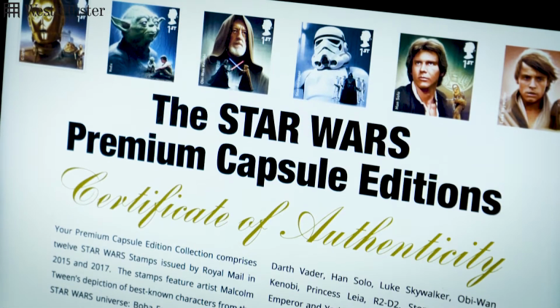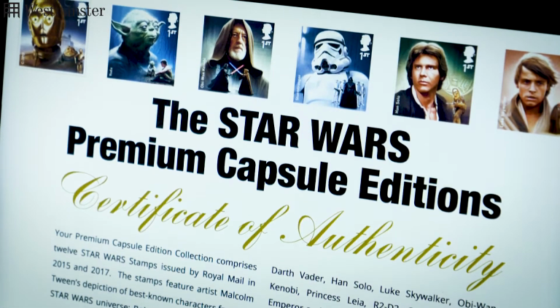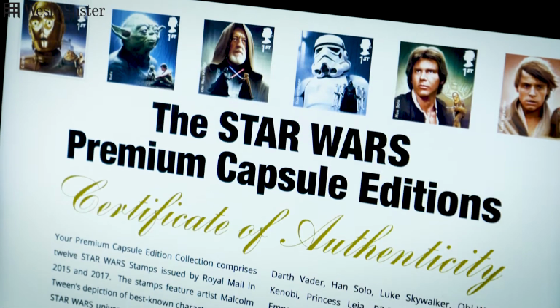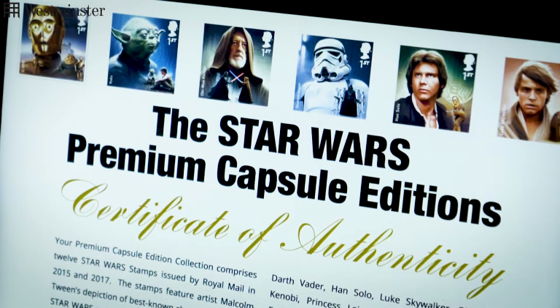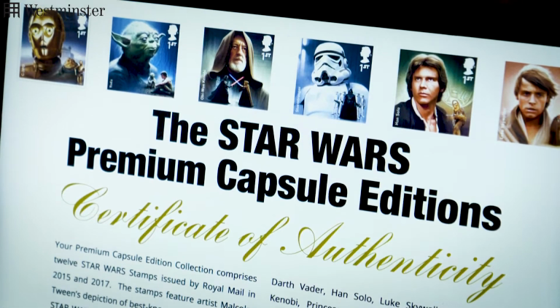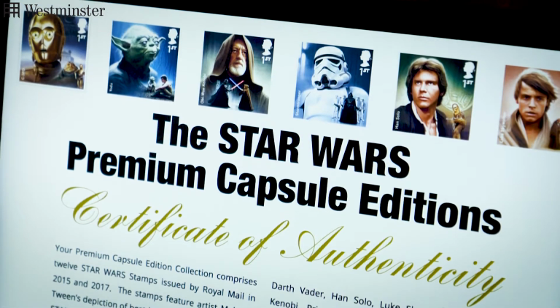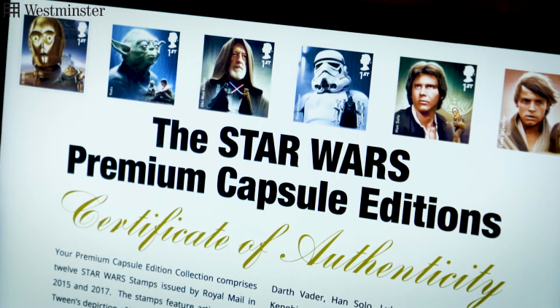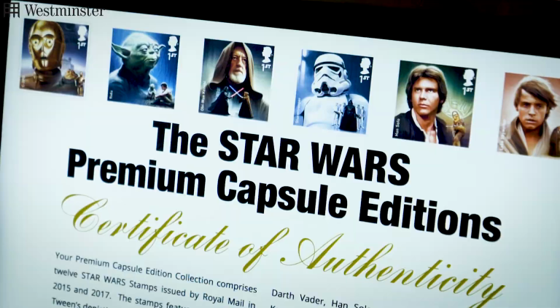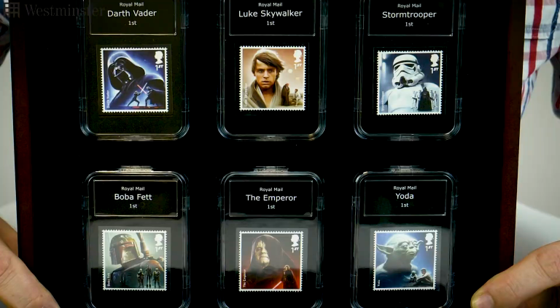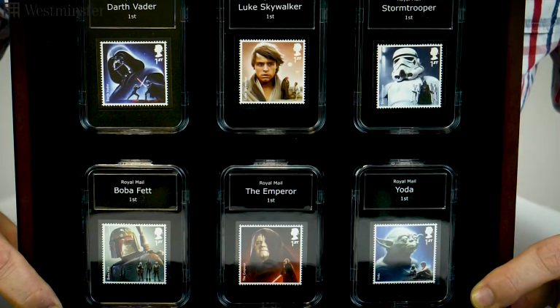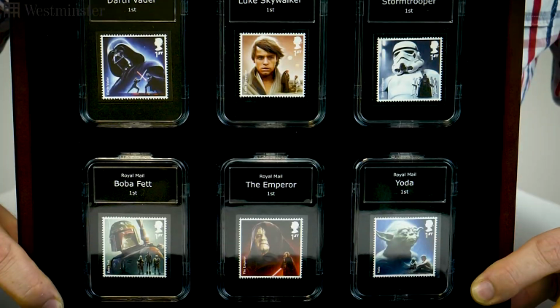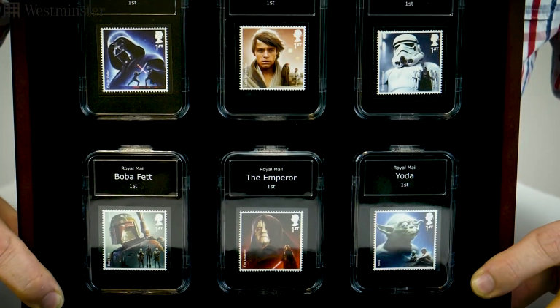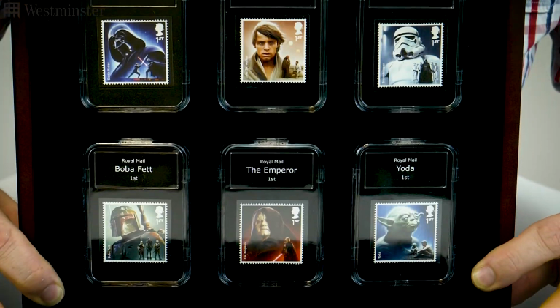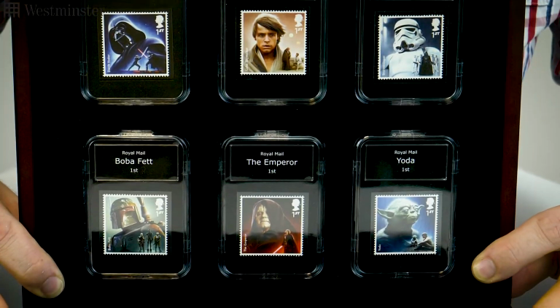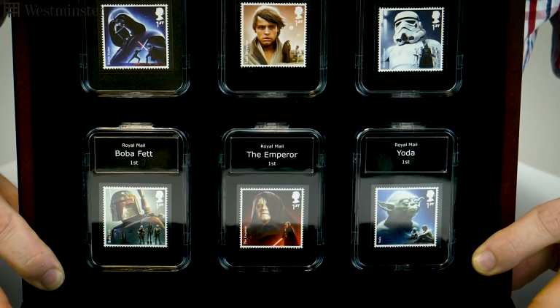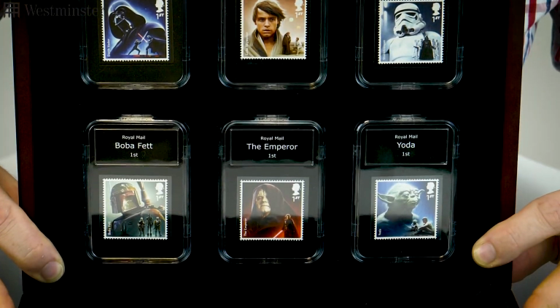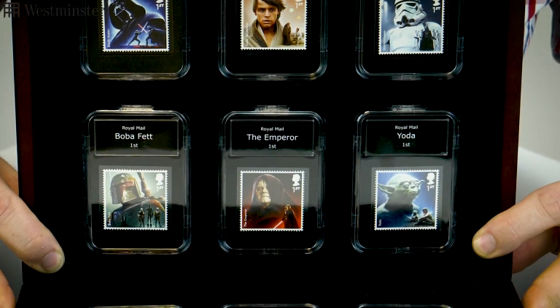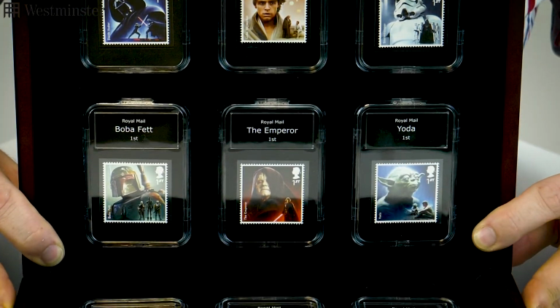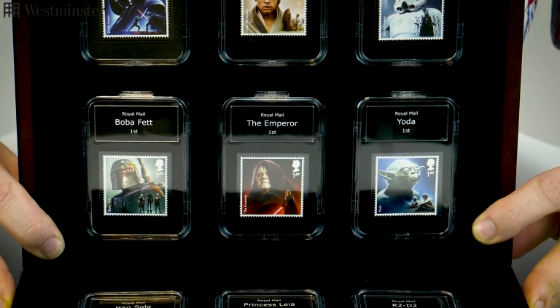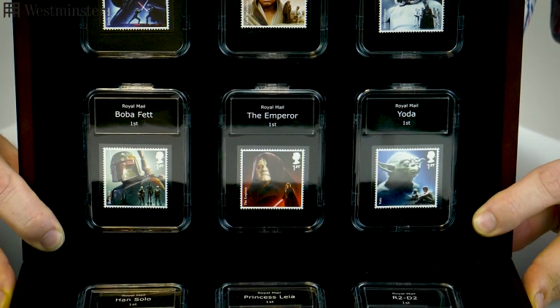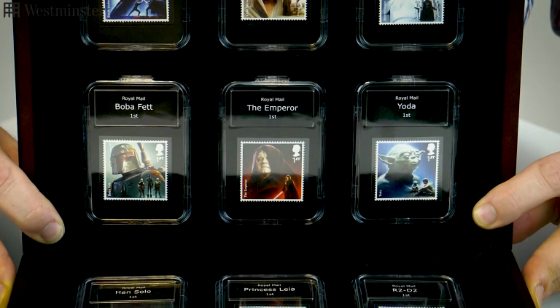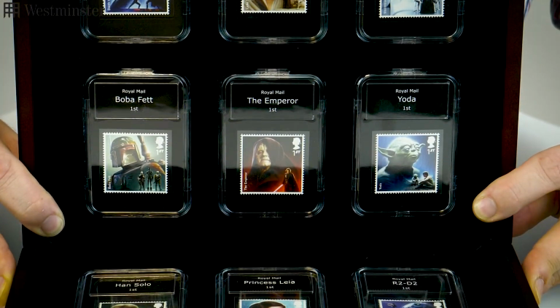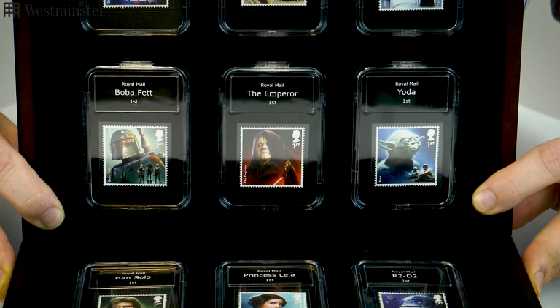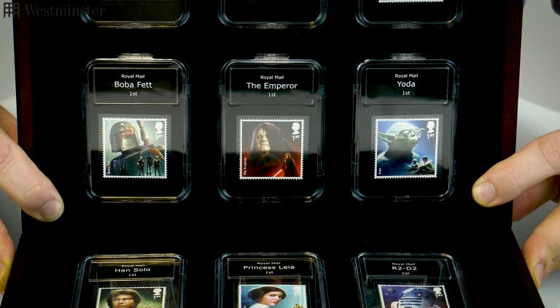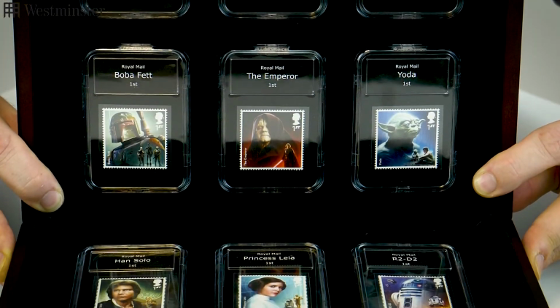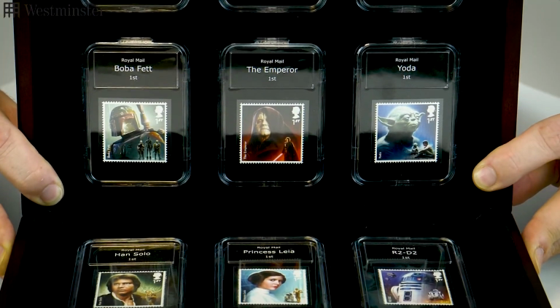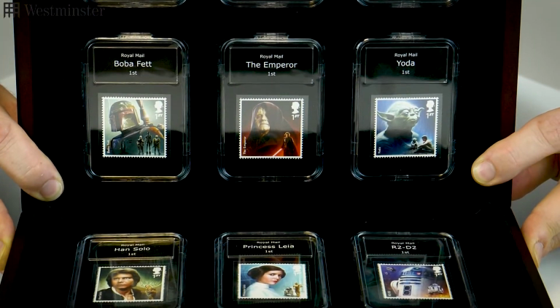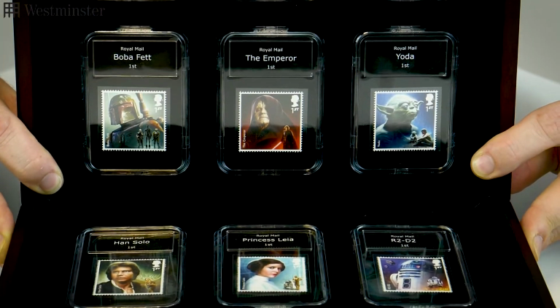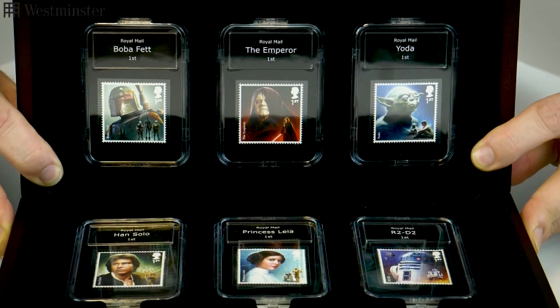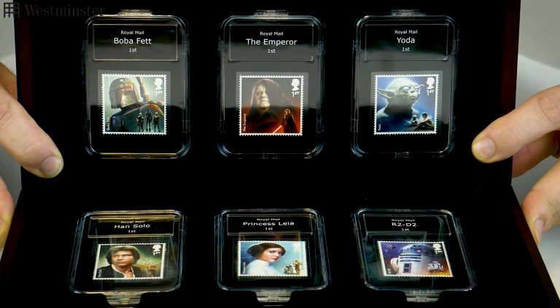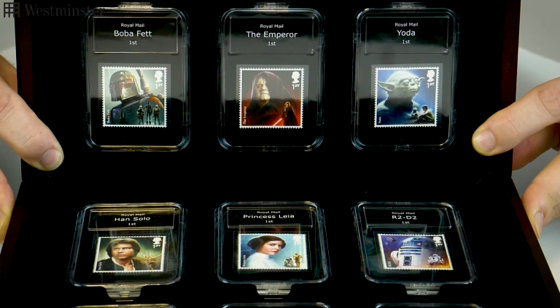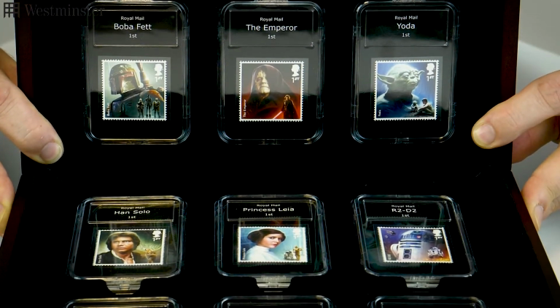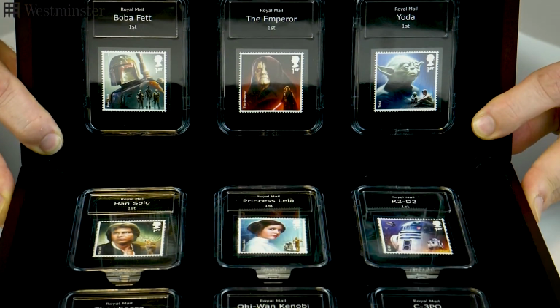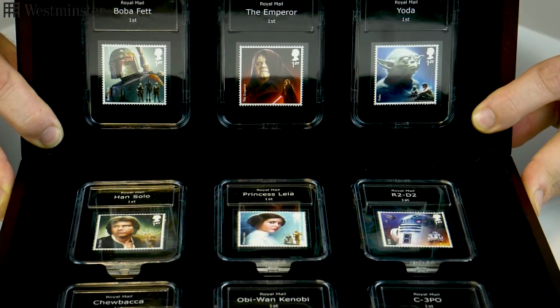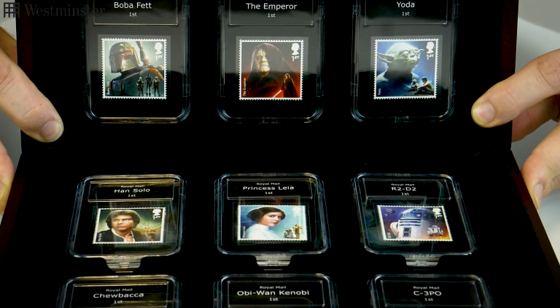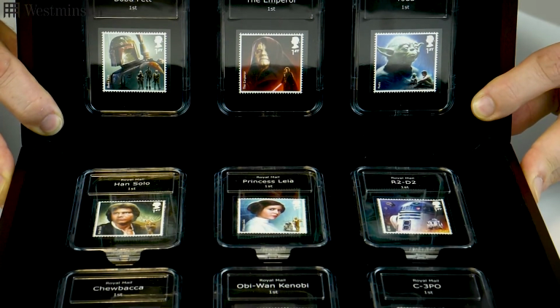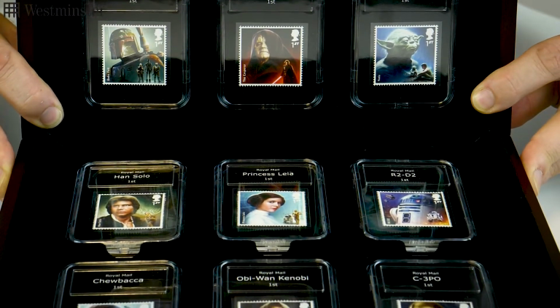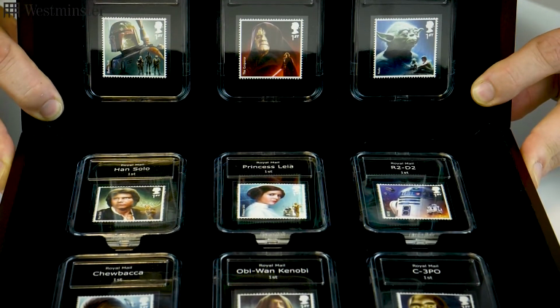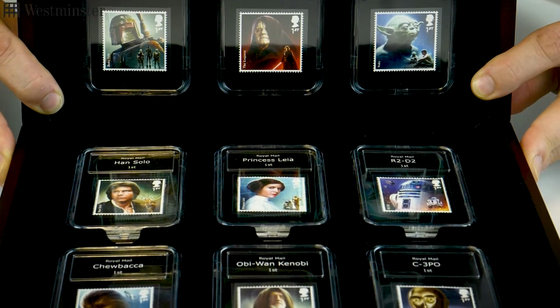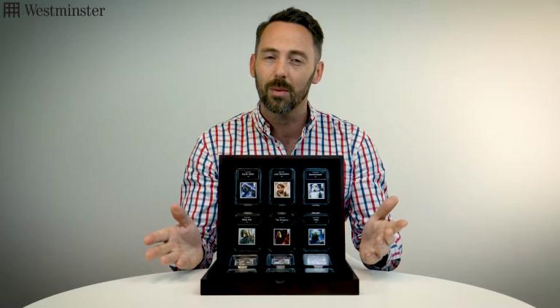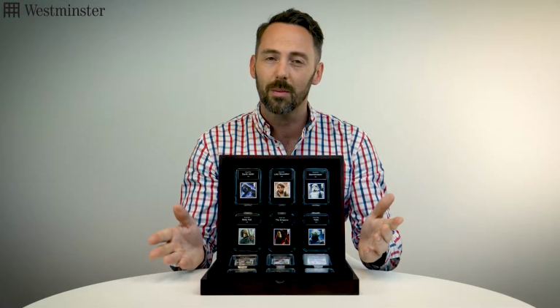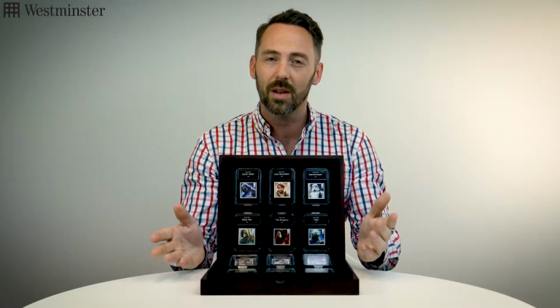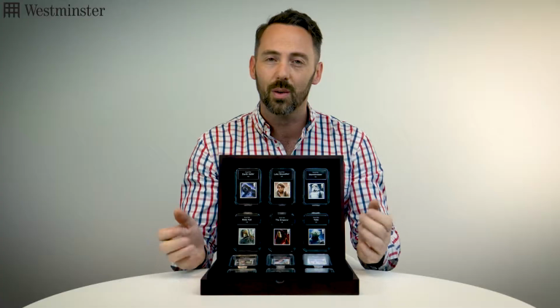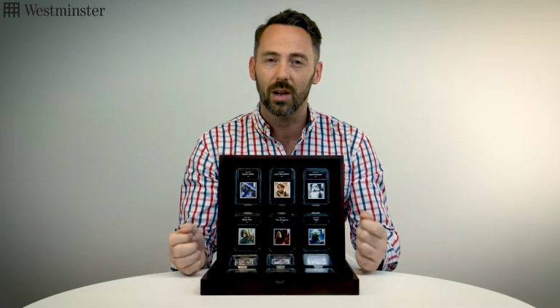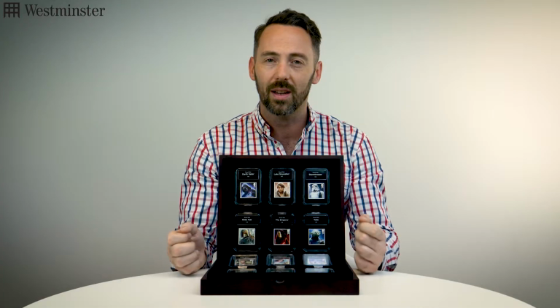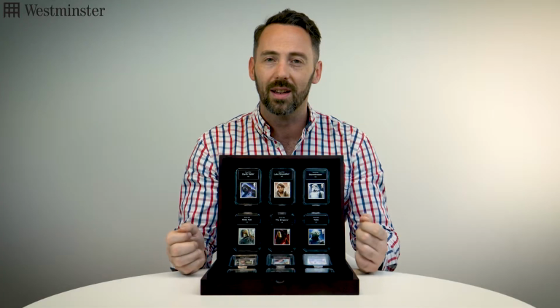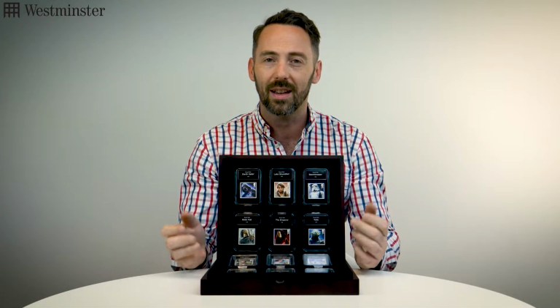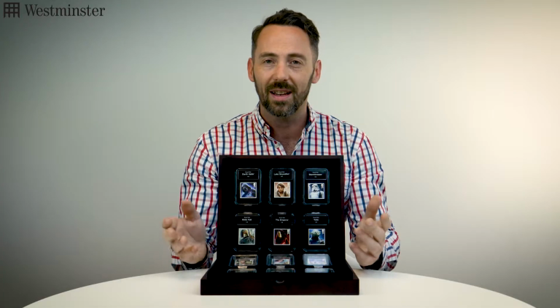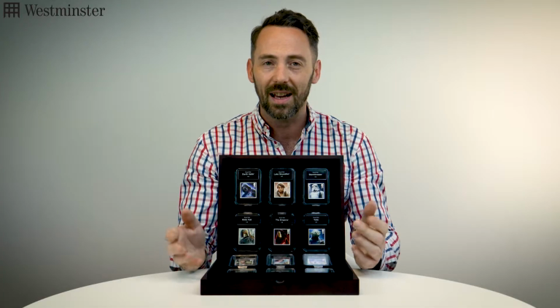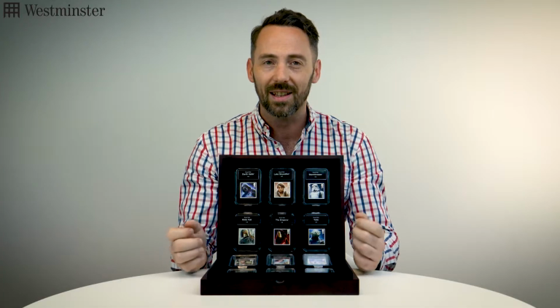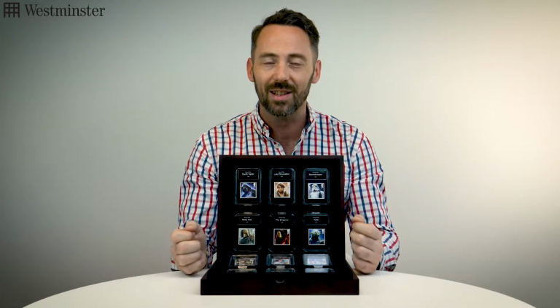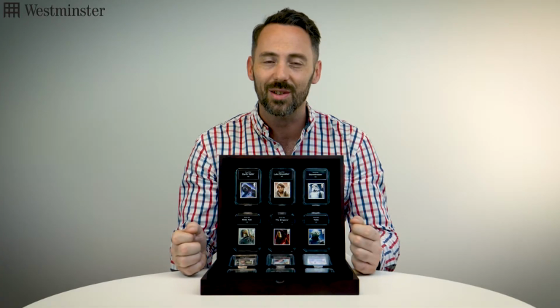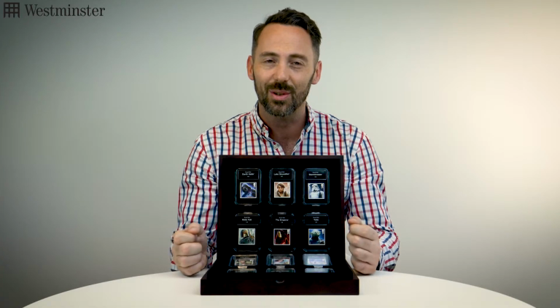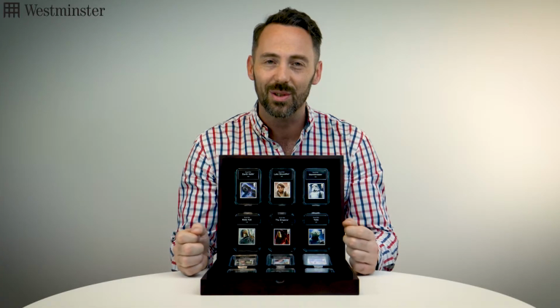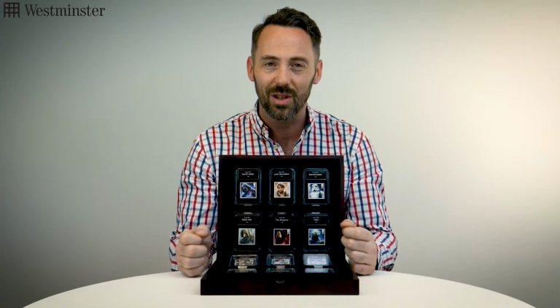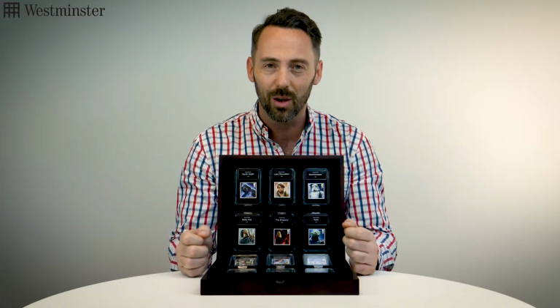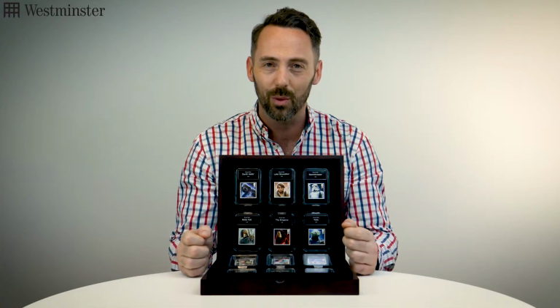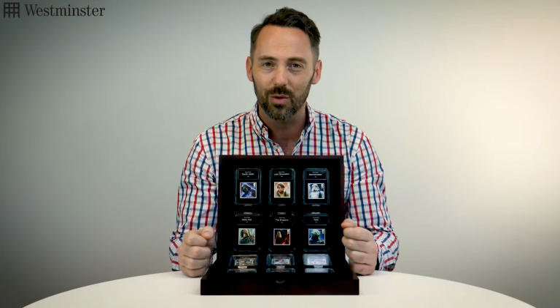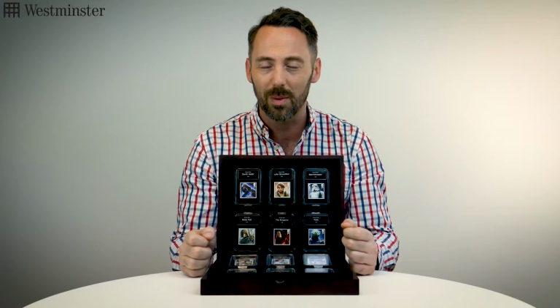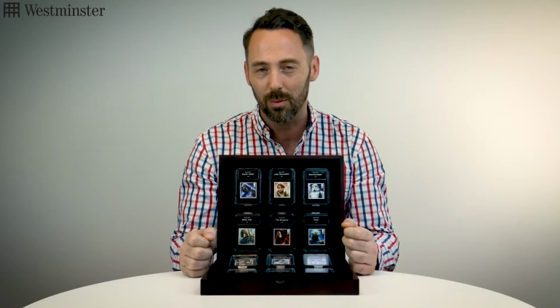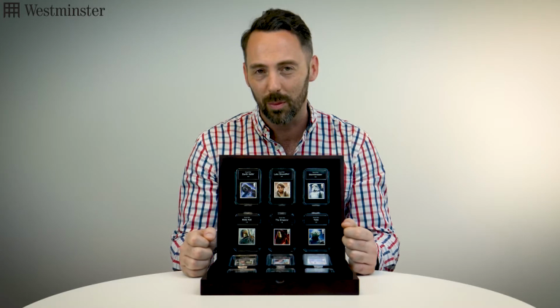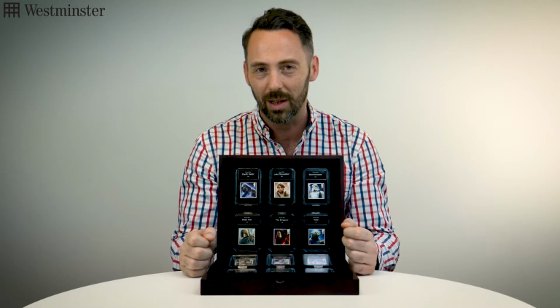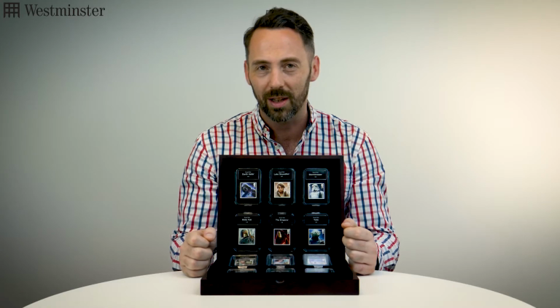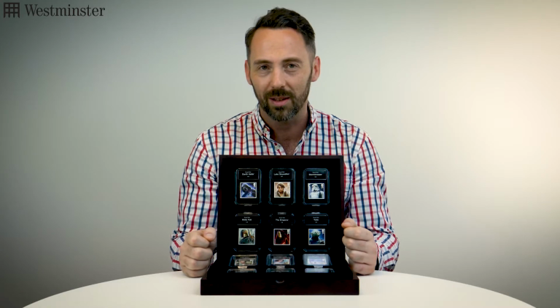This set is limited to only 4,995 presentations, so you better be quick in adding it to your Star Wars memorabilia.